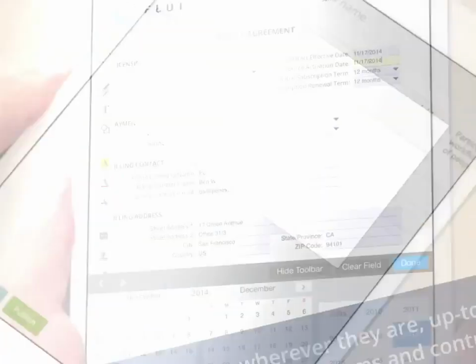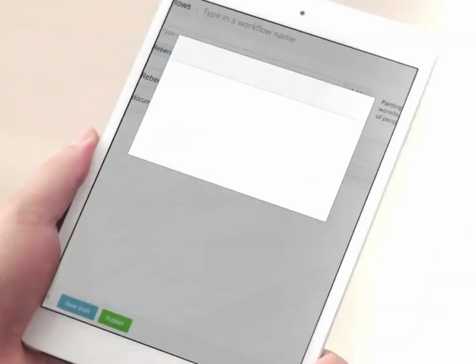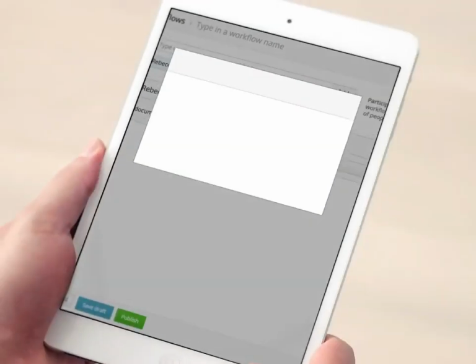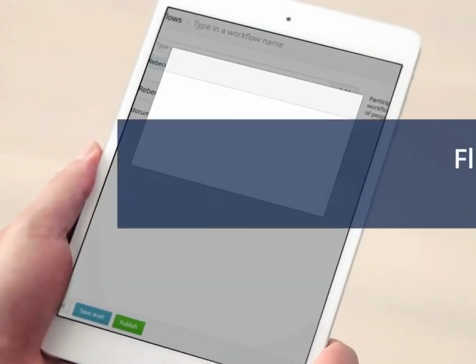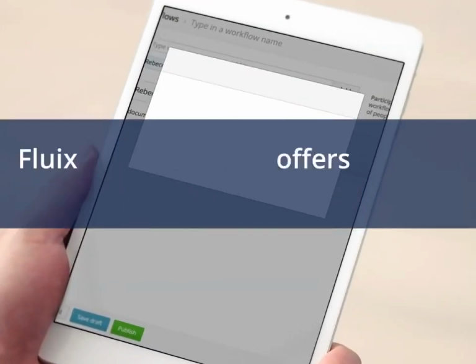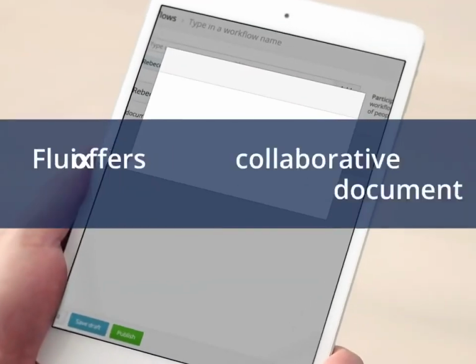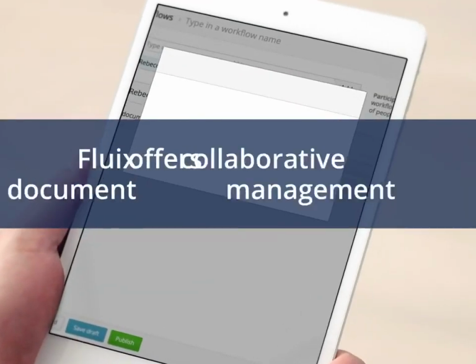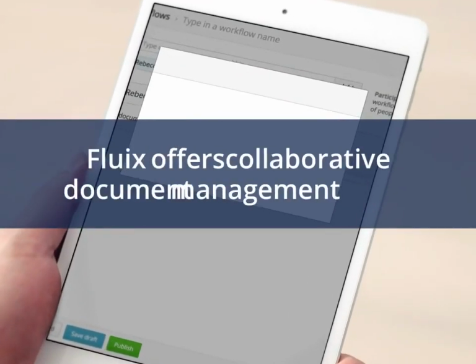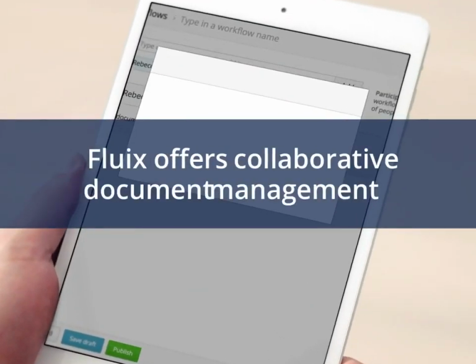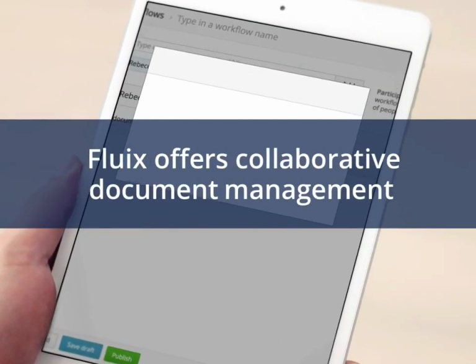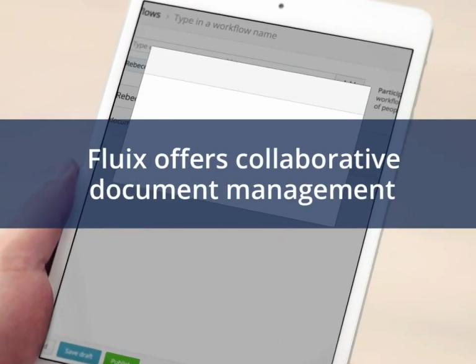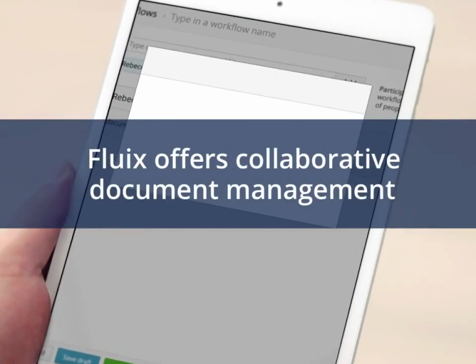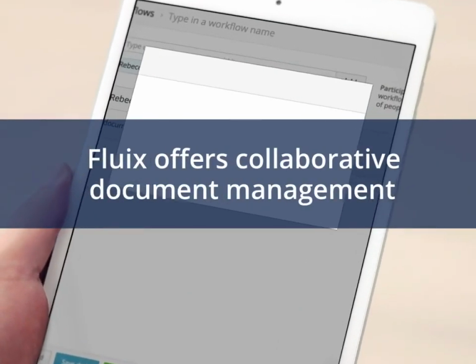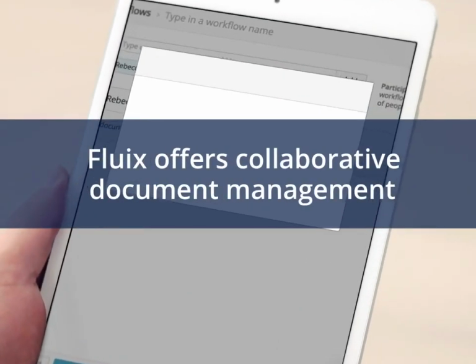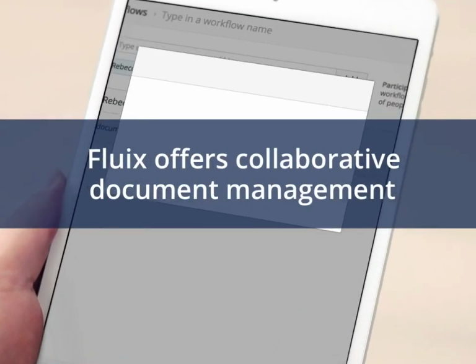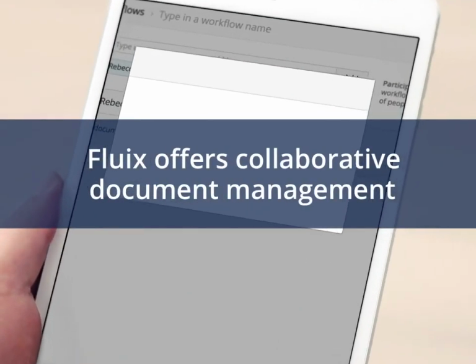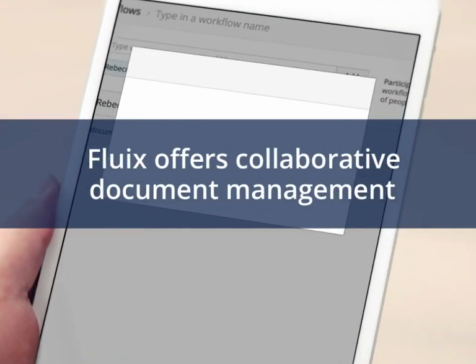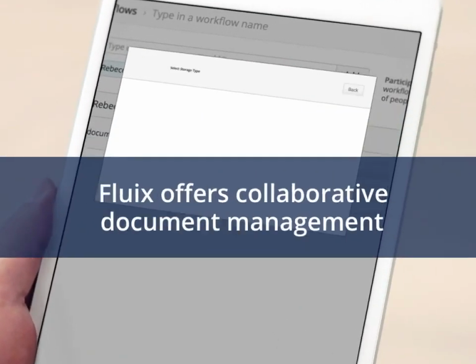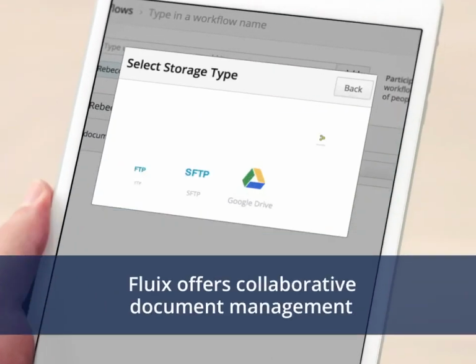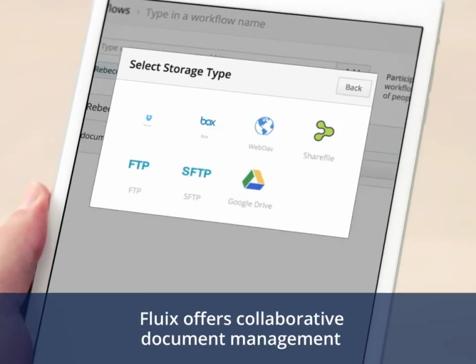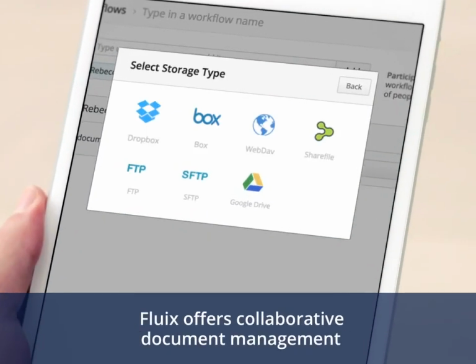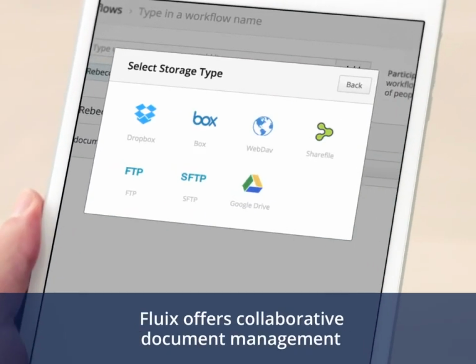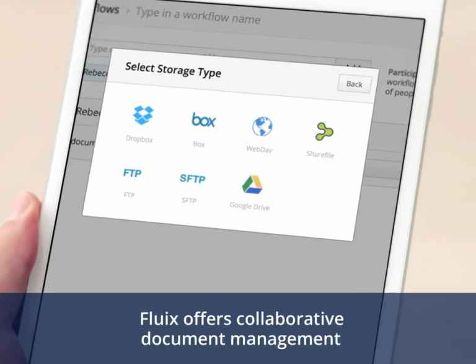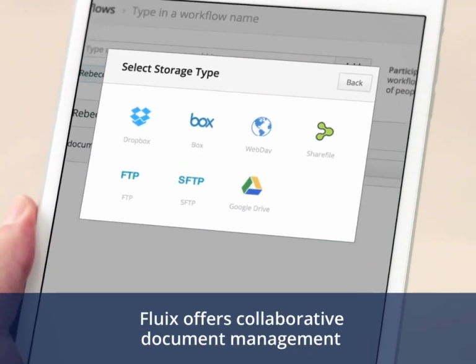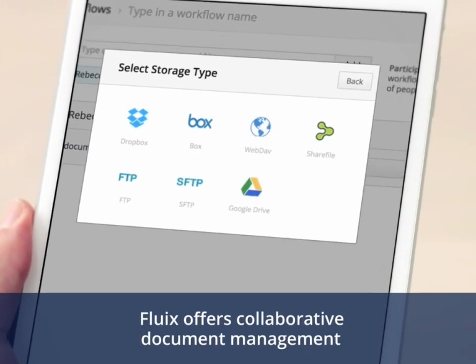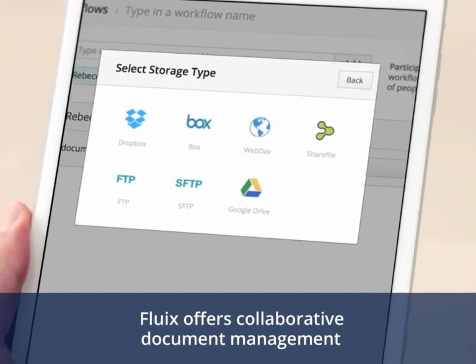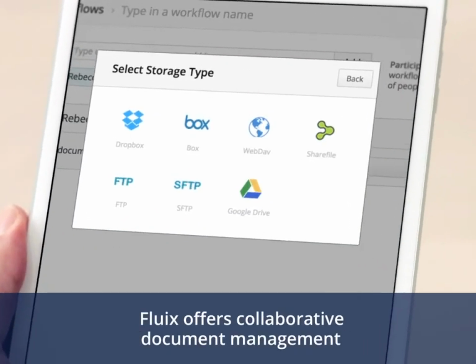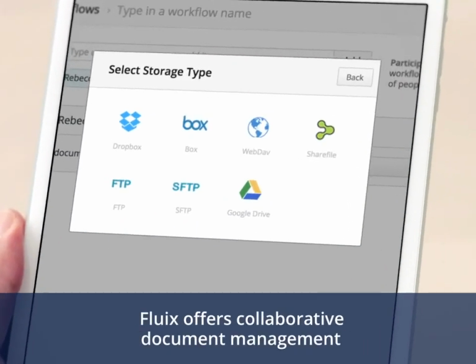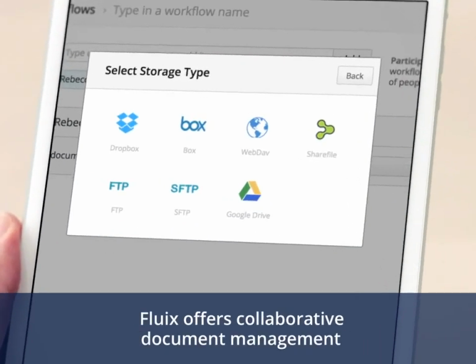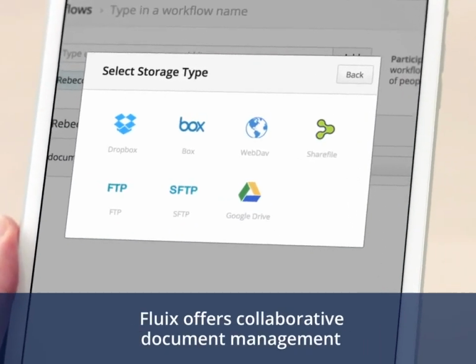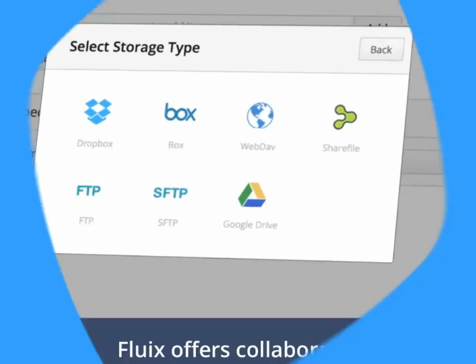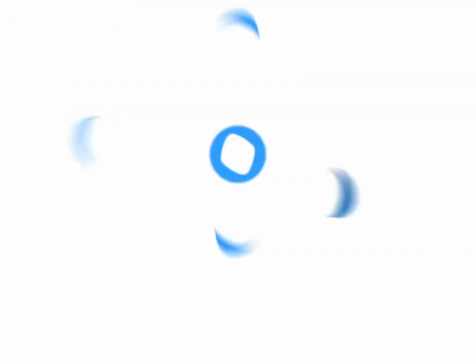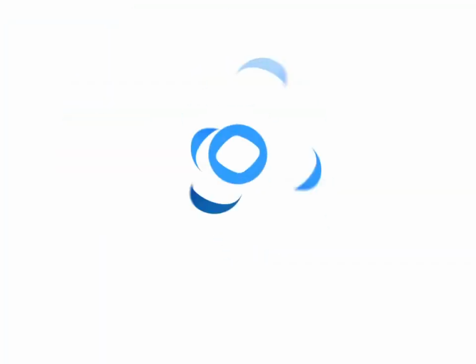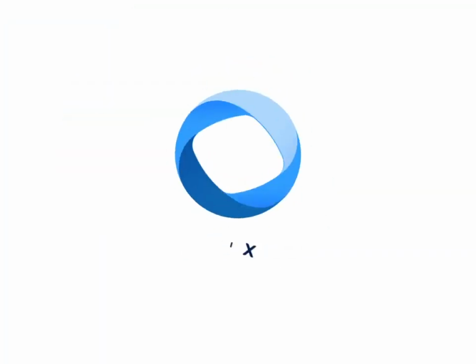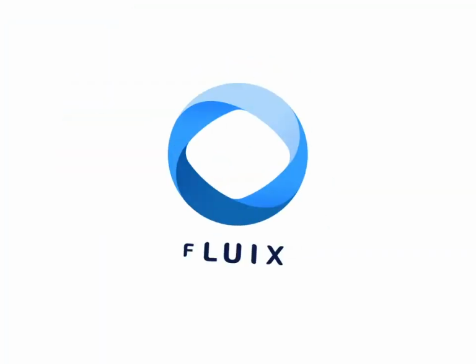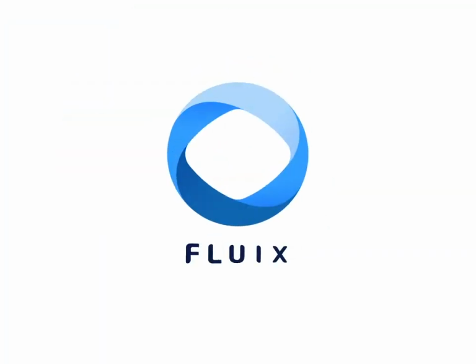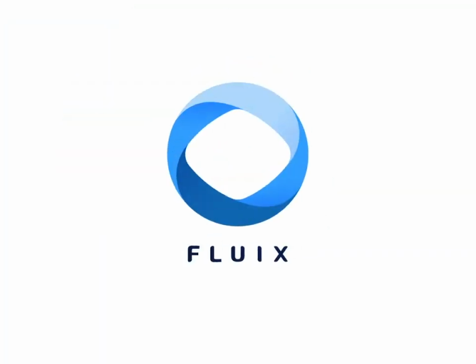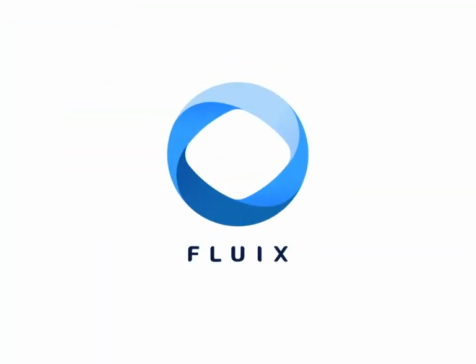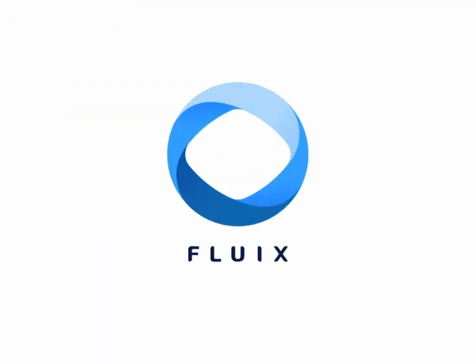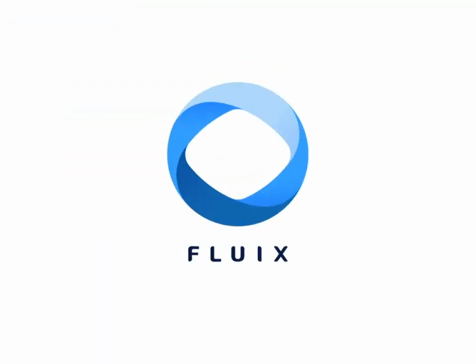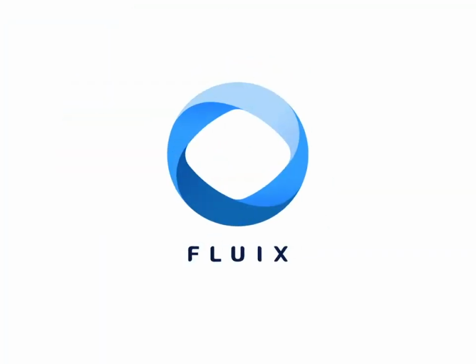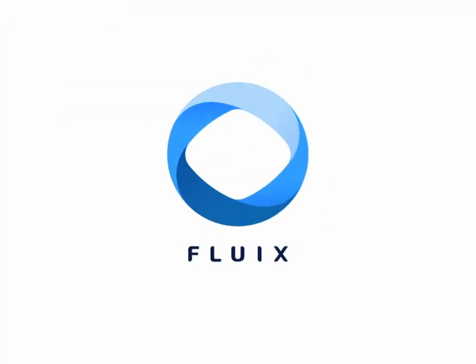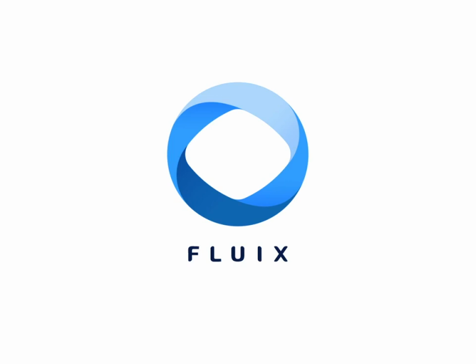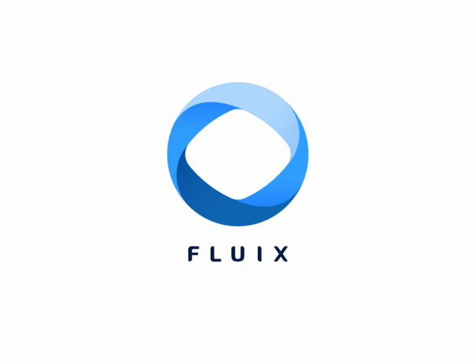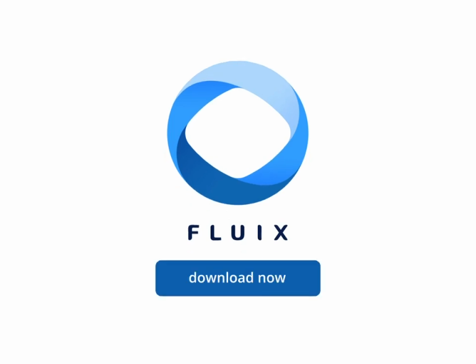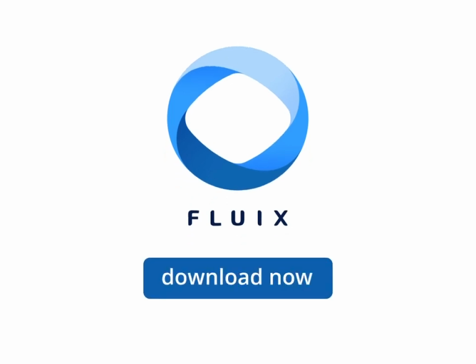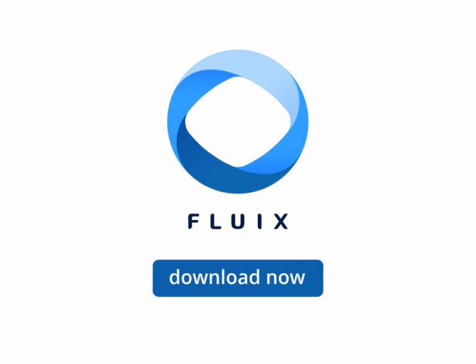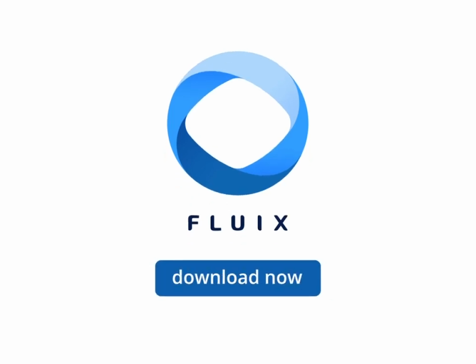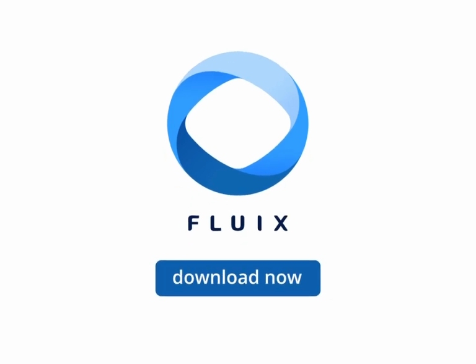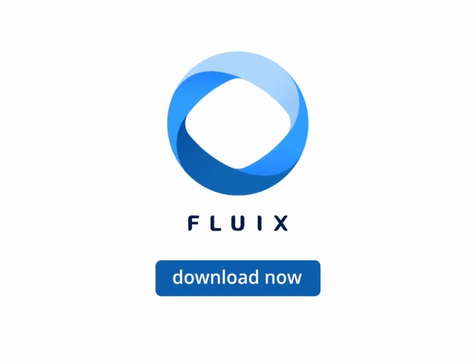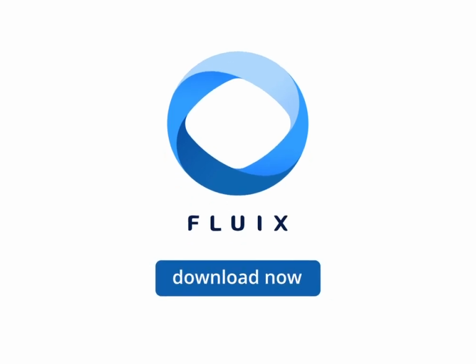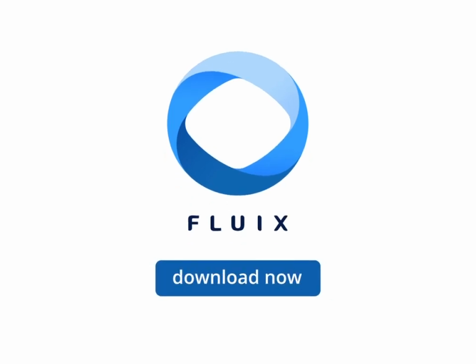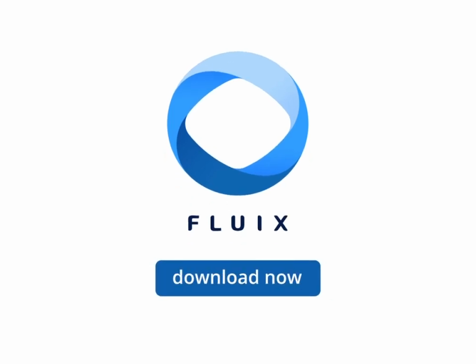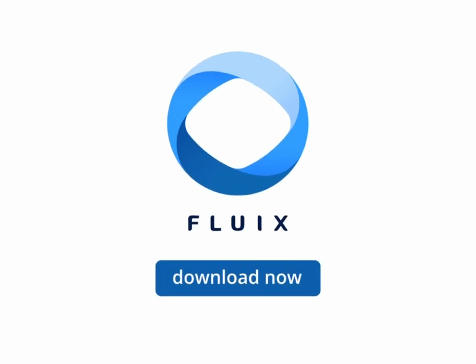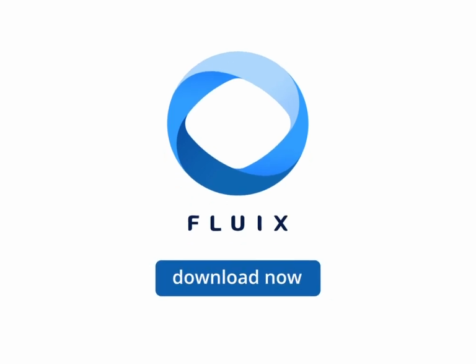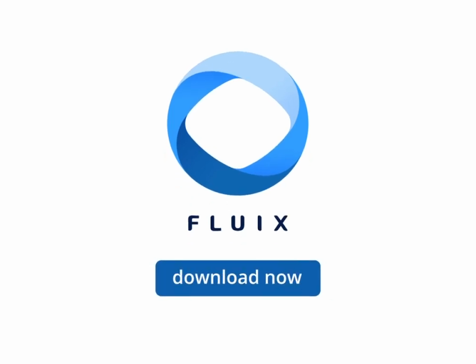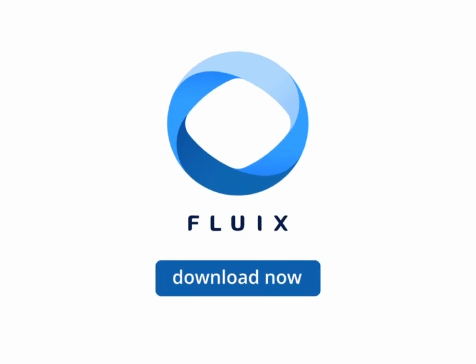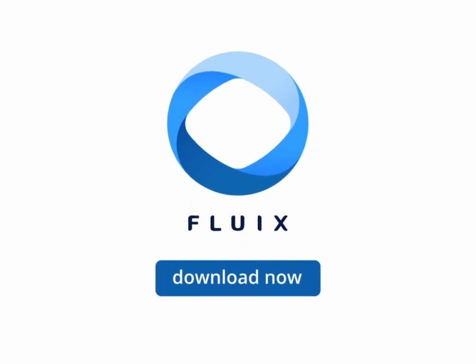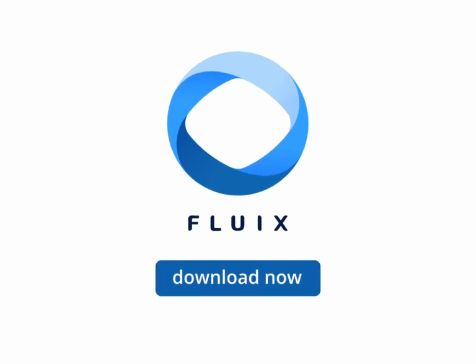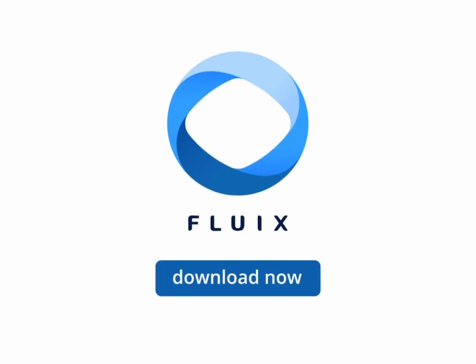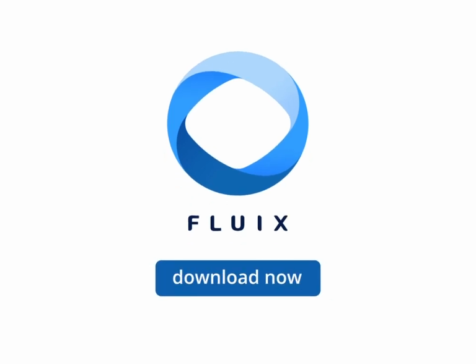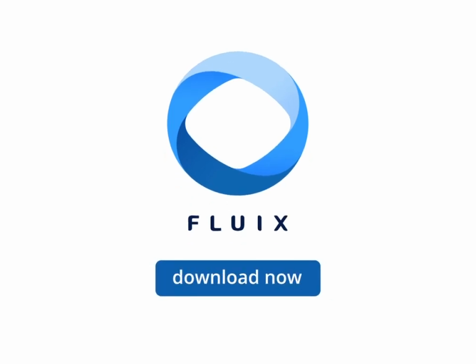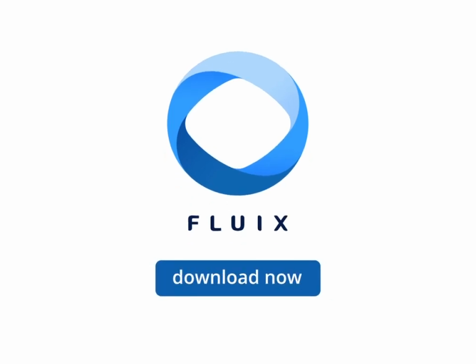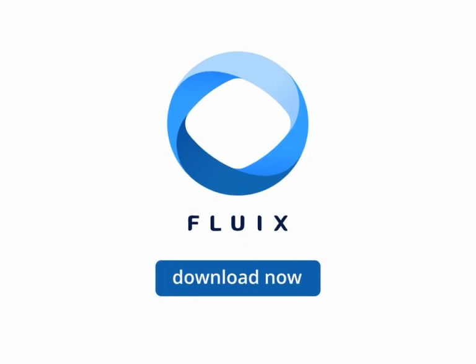You can connect to the storage of your choice or use the free storage provided. Empower and automate team collaboration with Fluix. Download the app now.